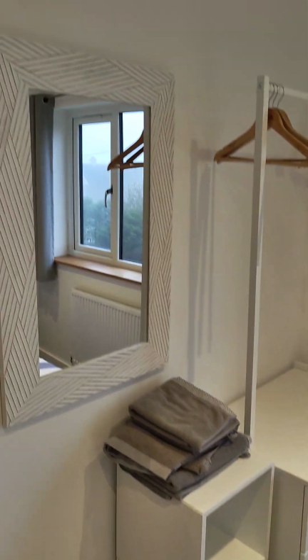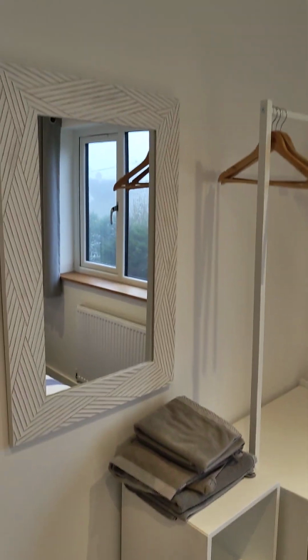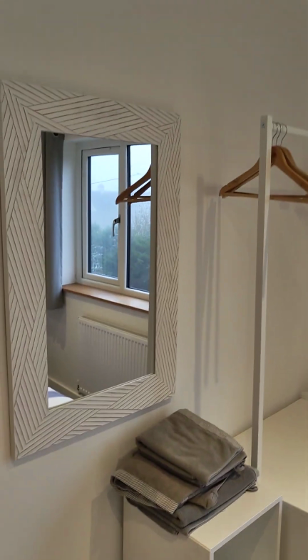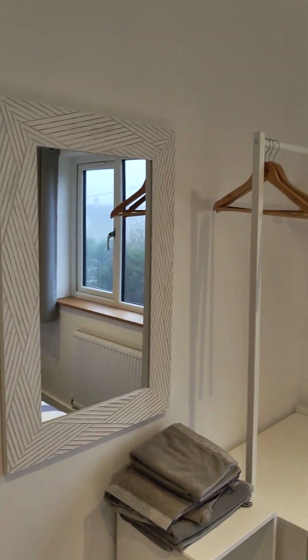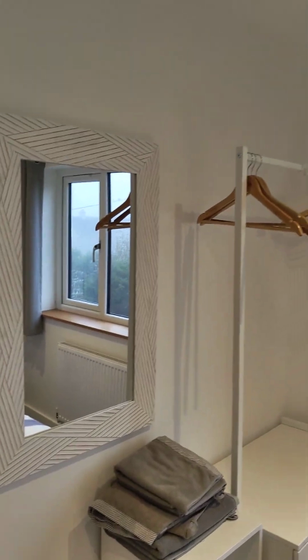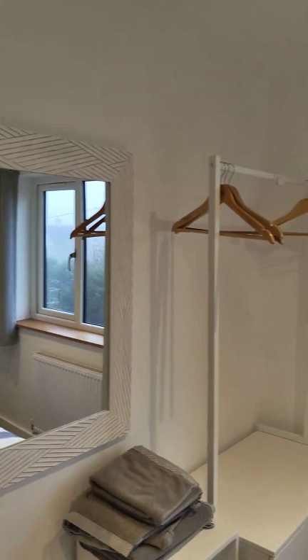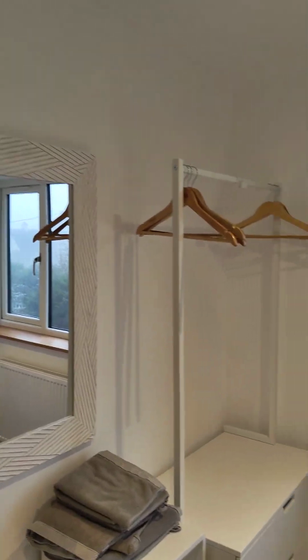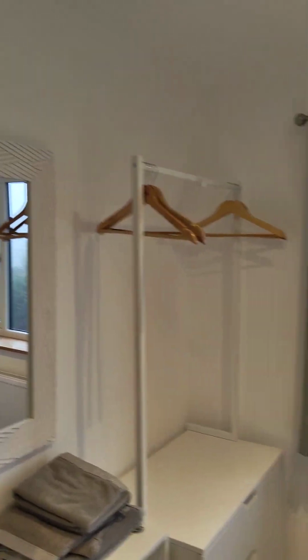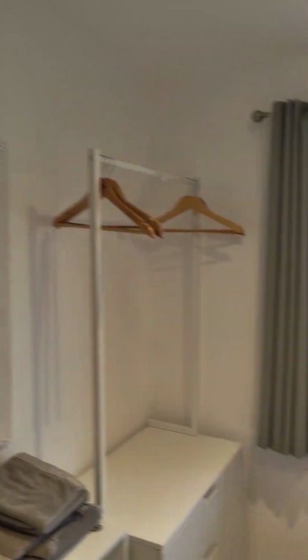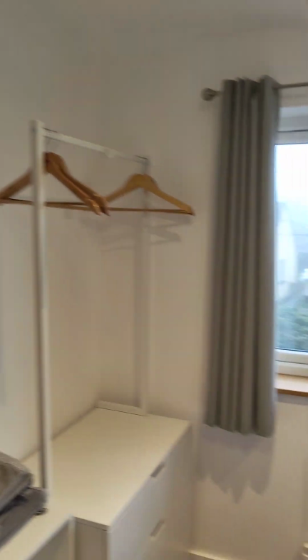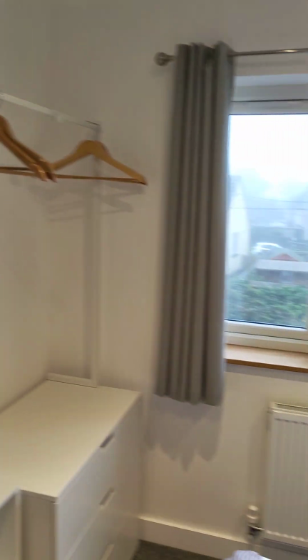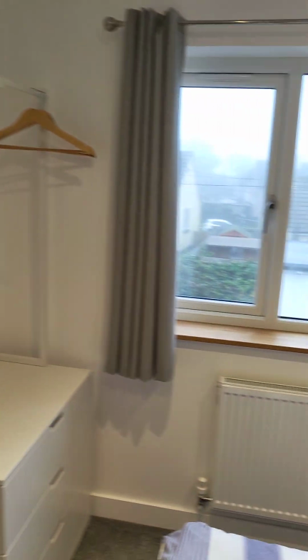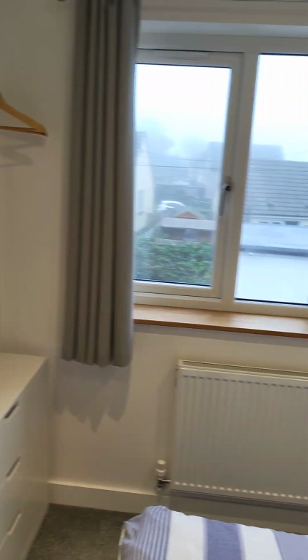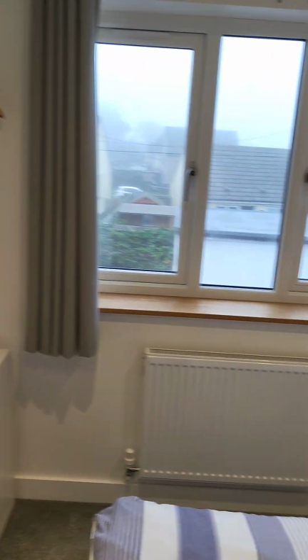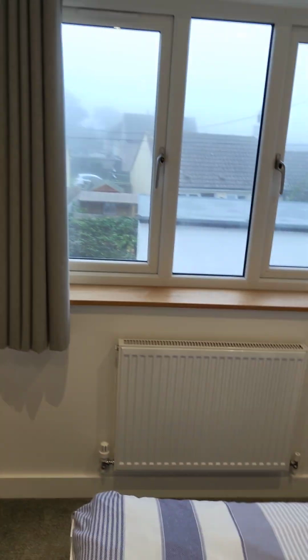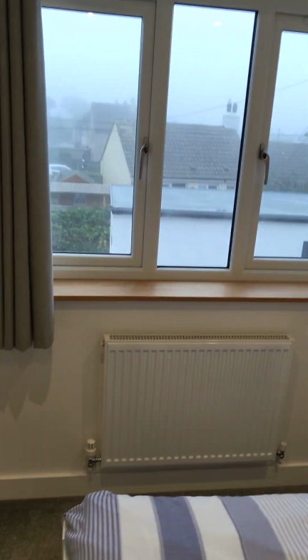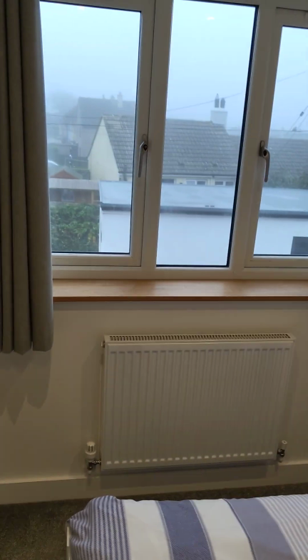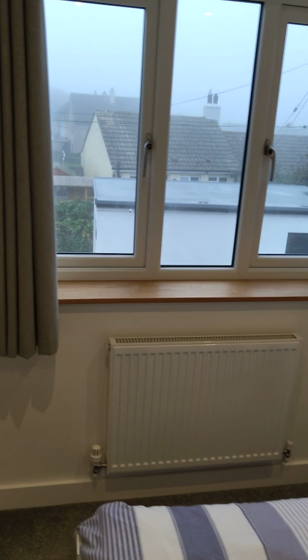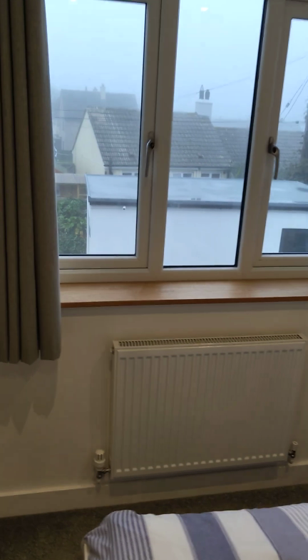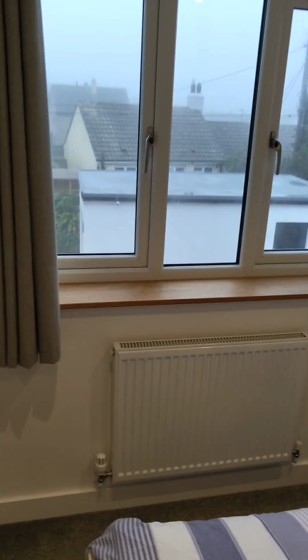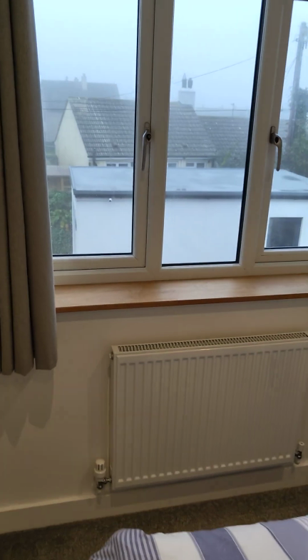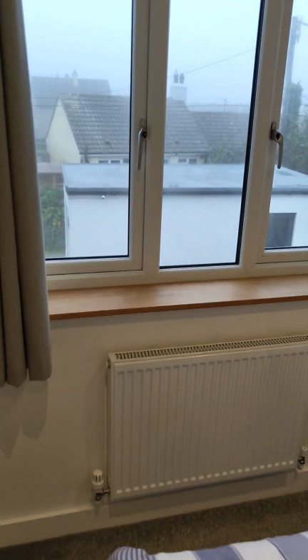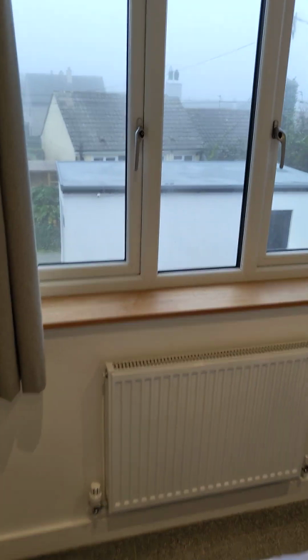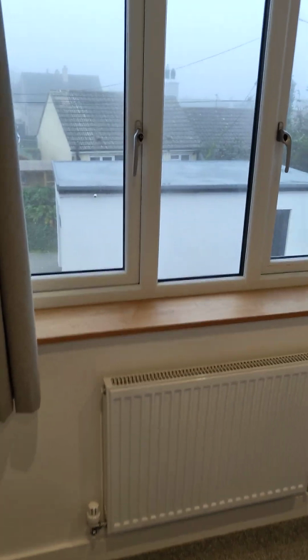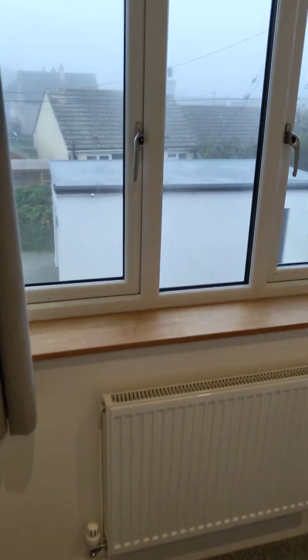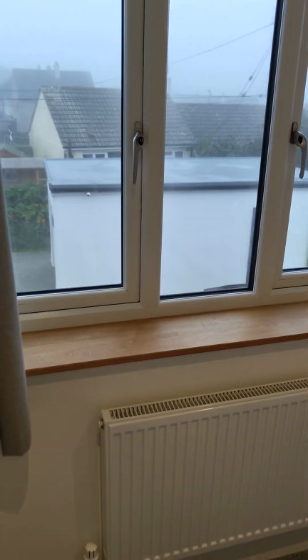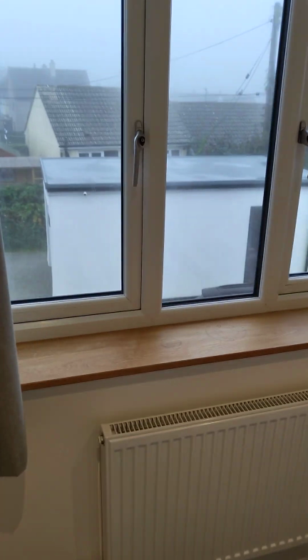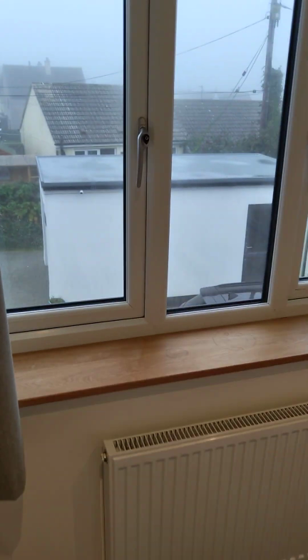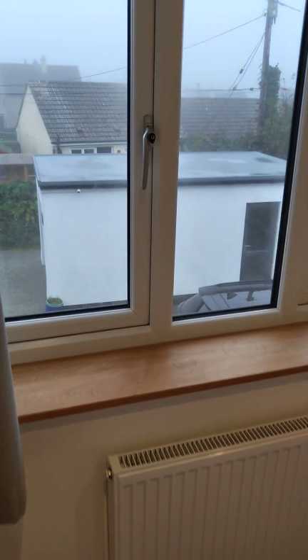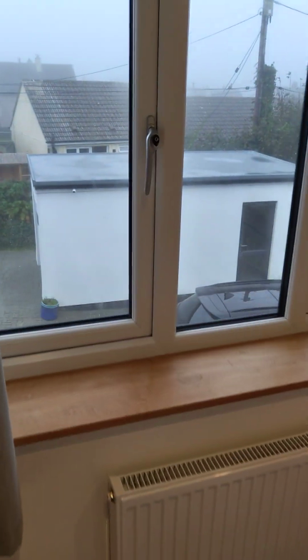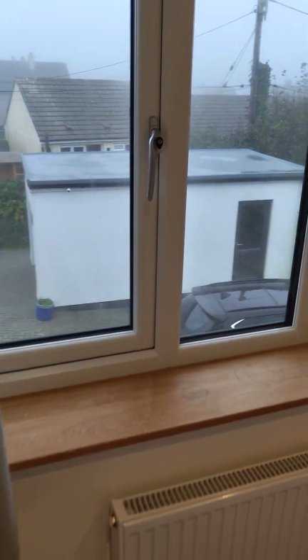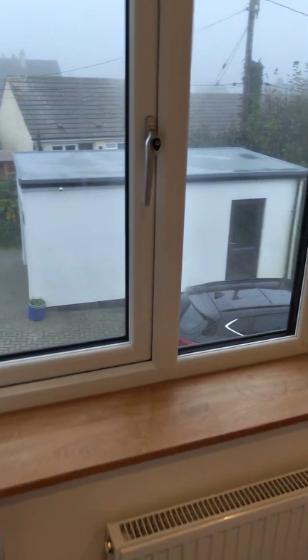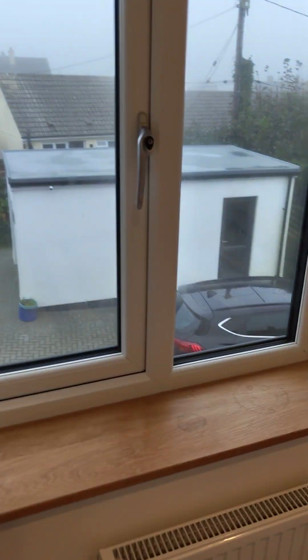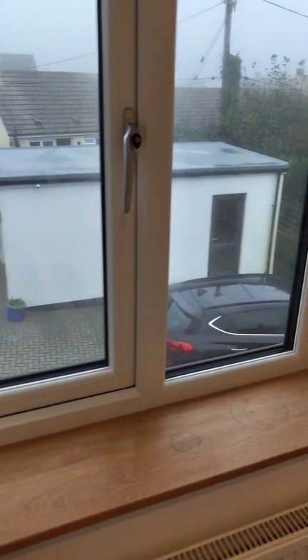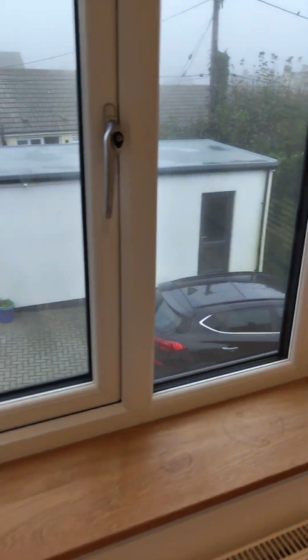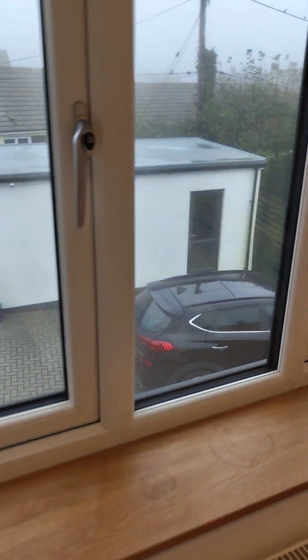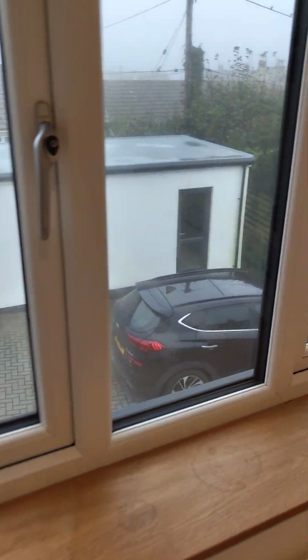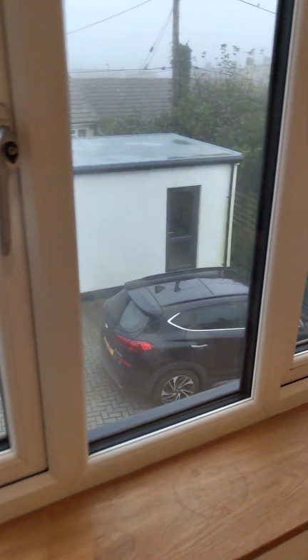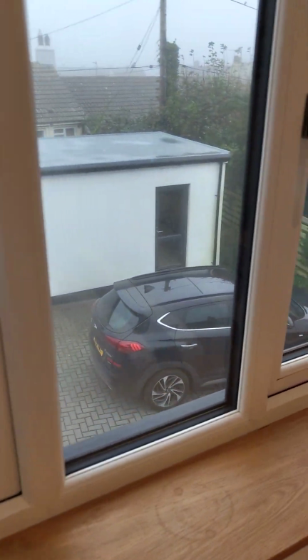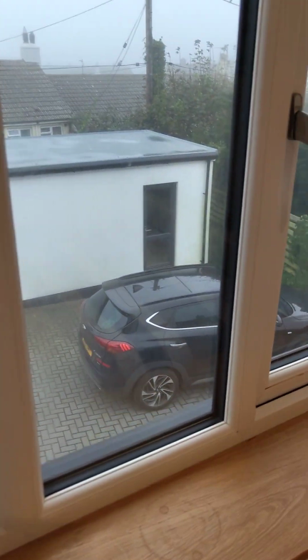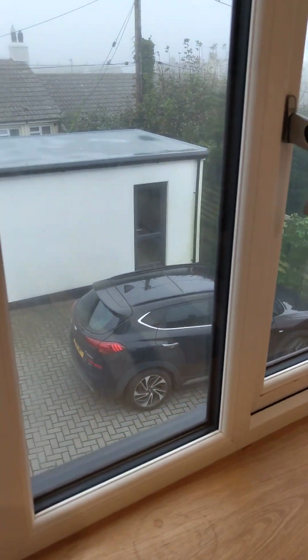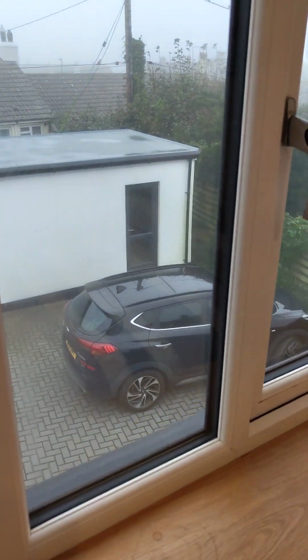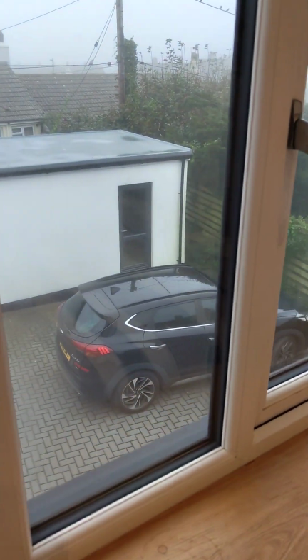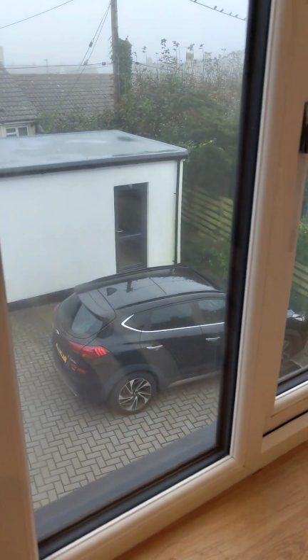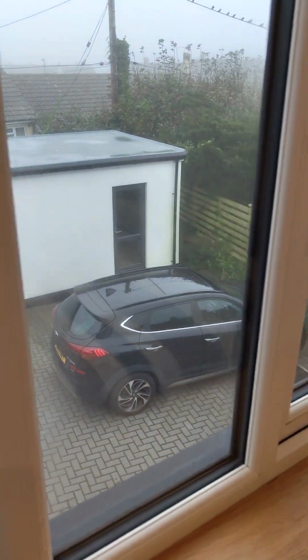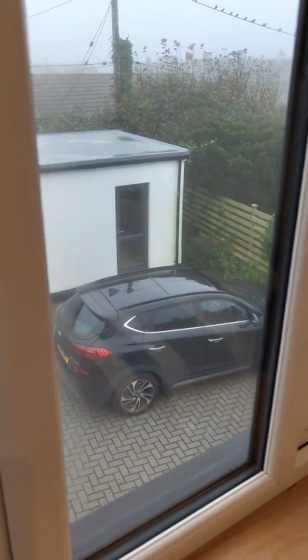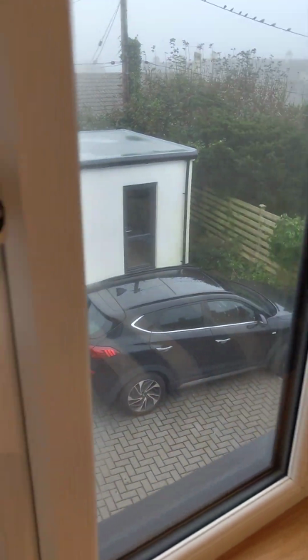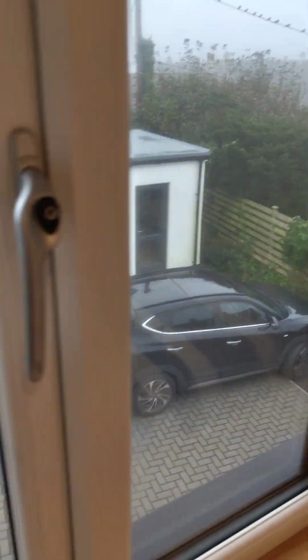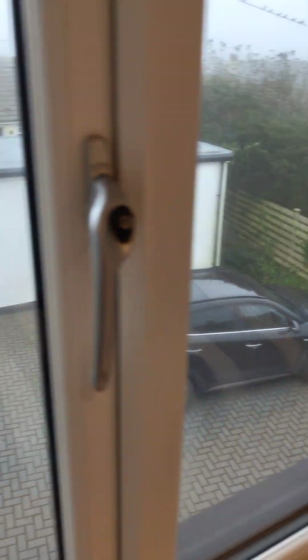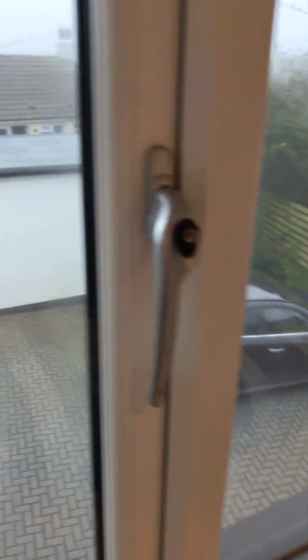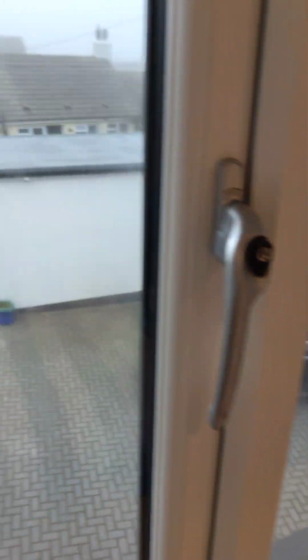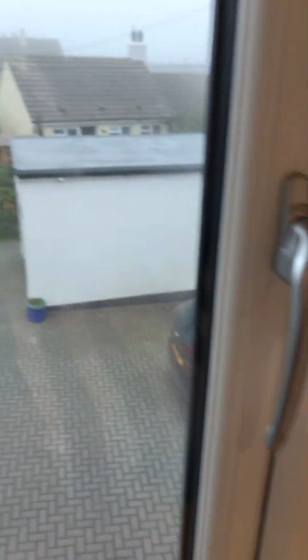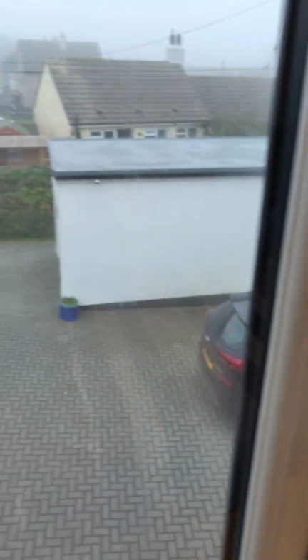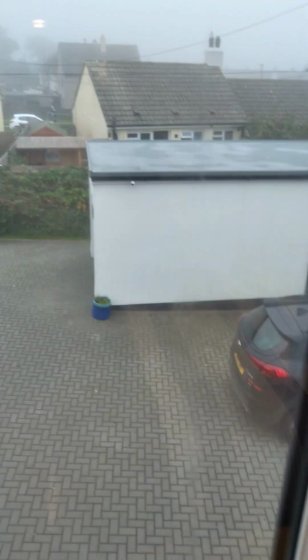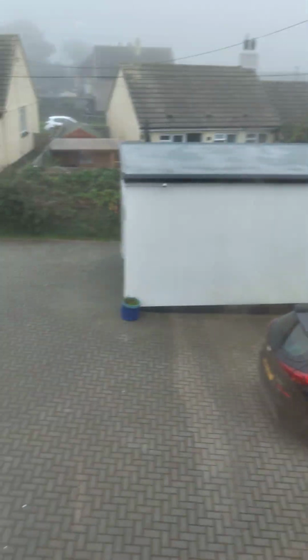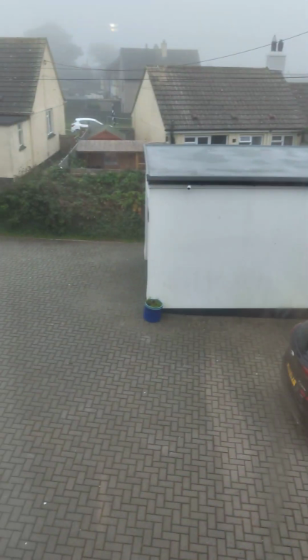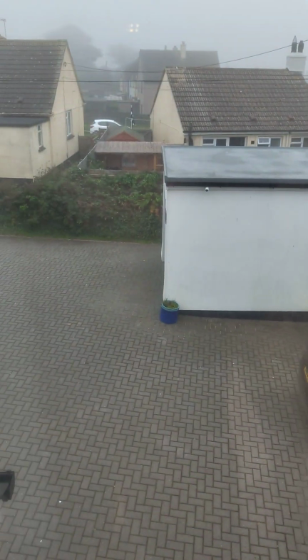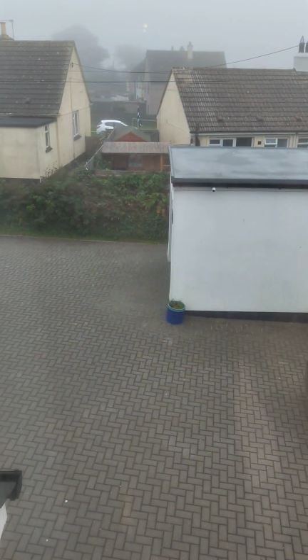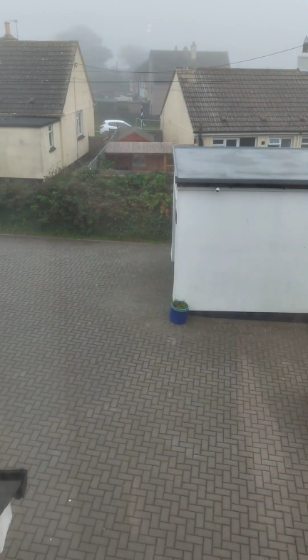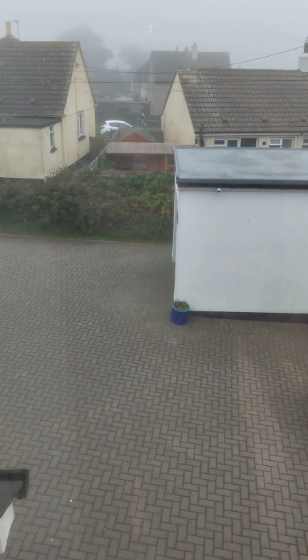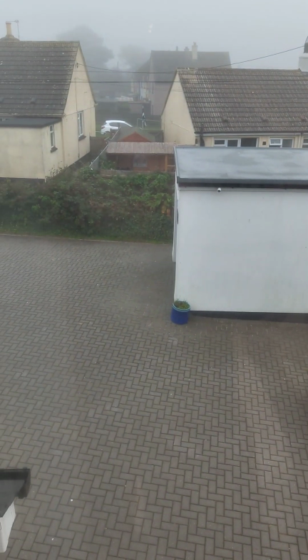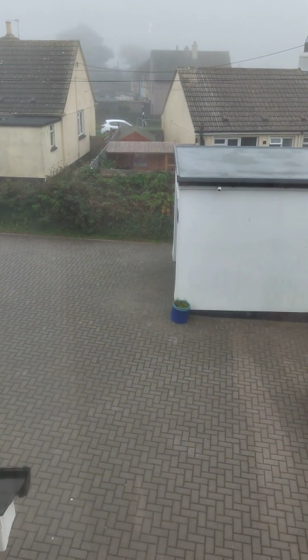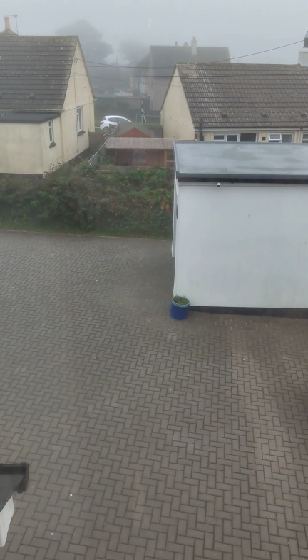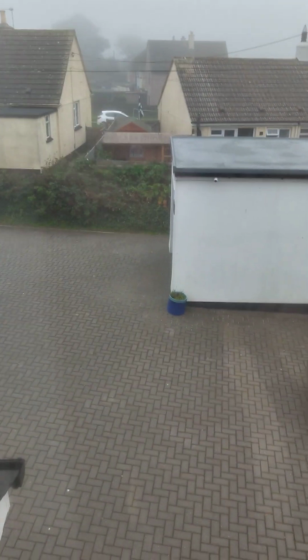Moving around the house, over here is the other double bedroom - looks like this. And obviously out here that's where your parking is and the garage.